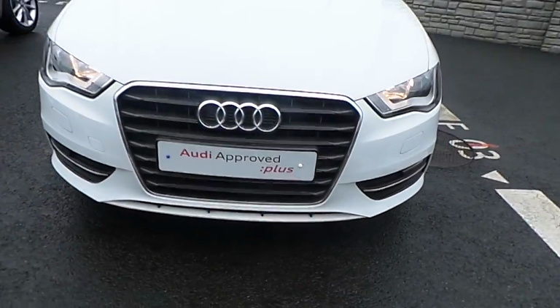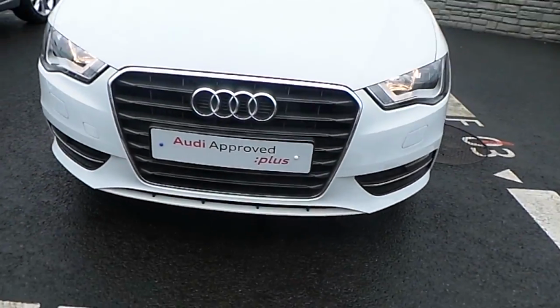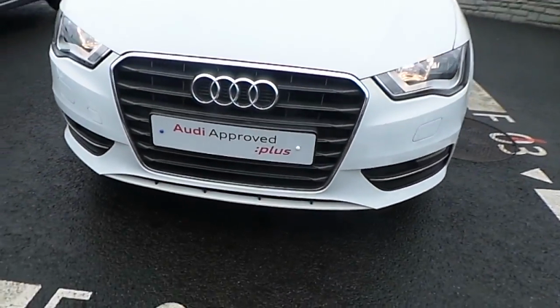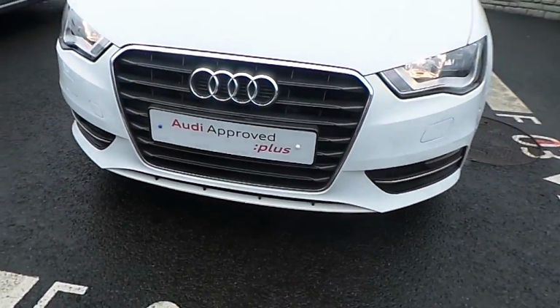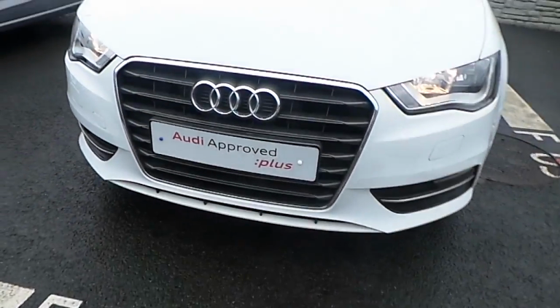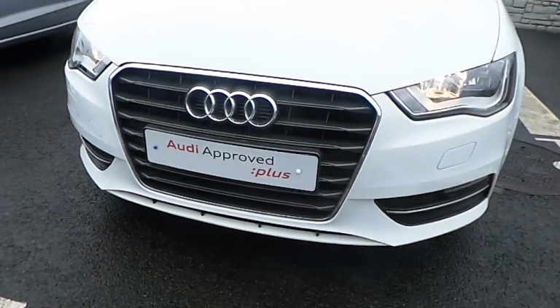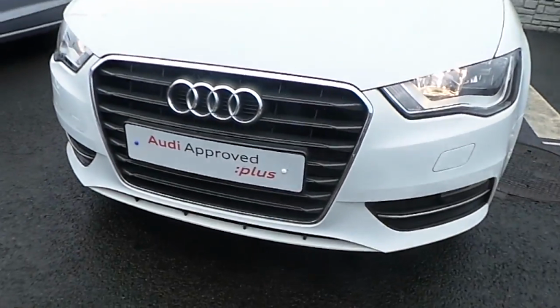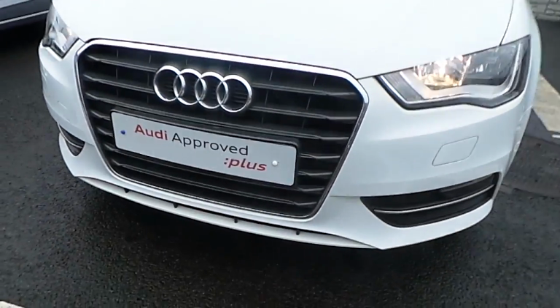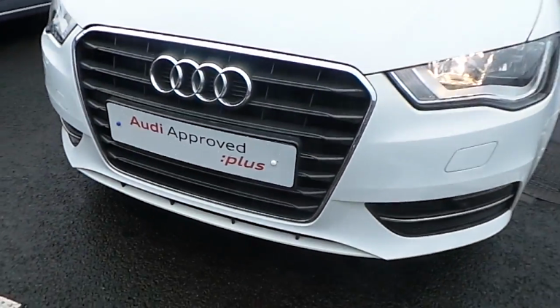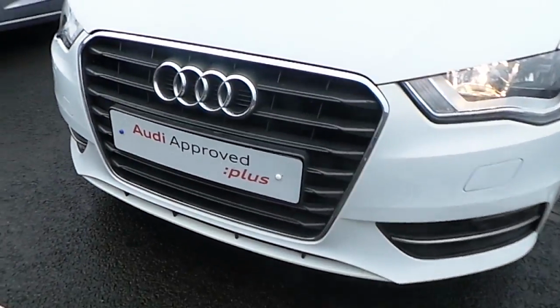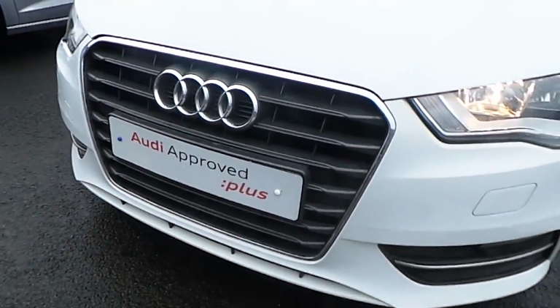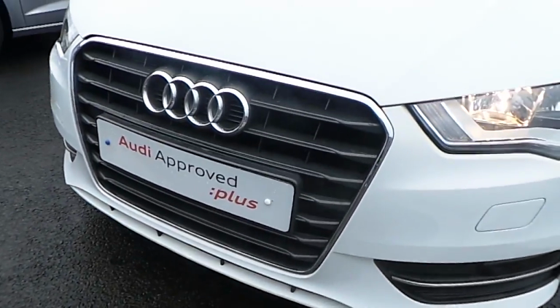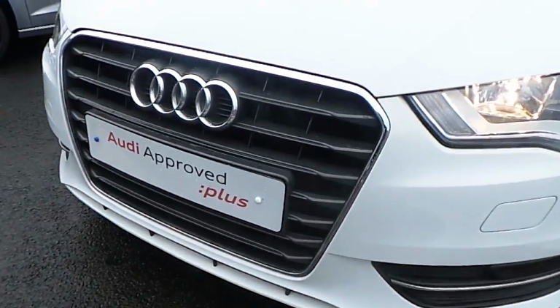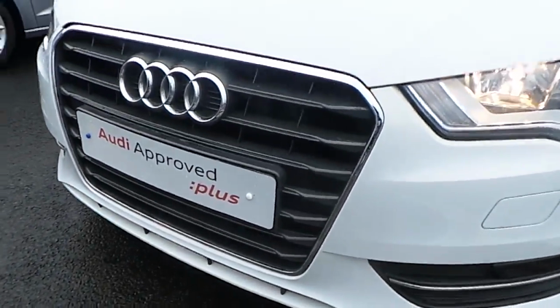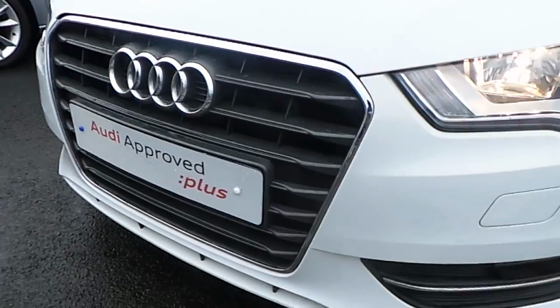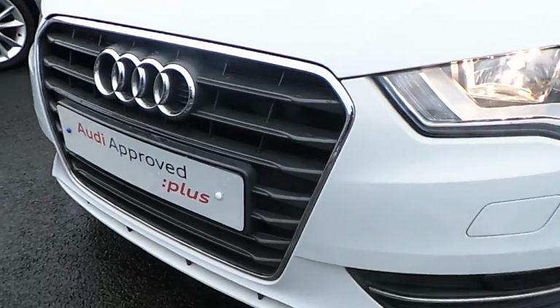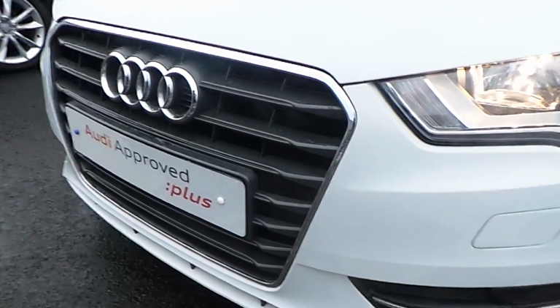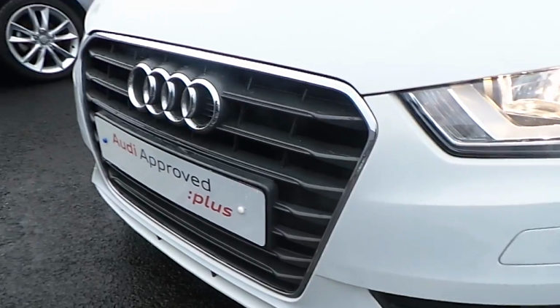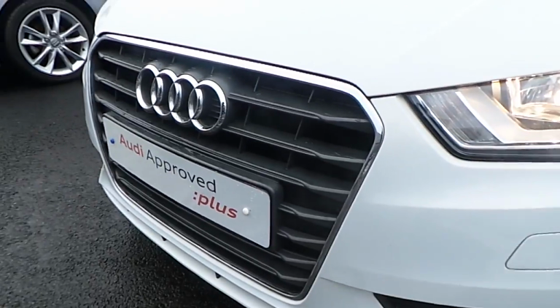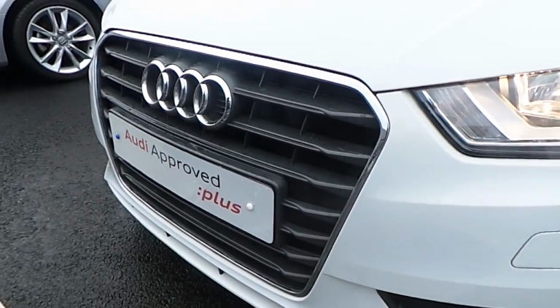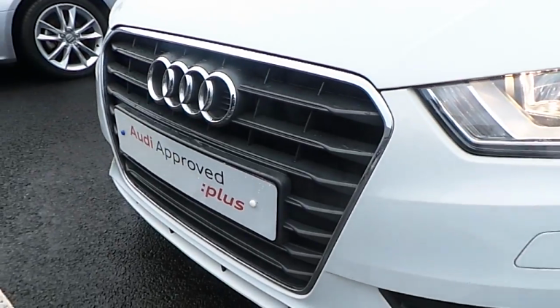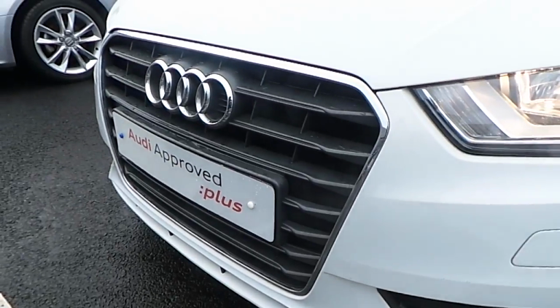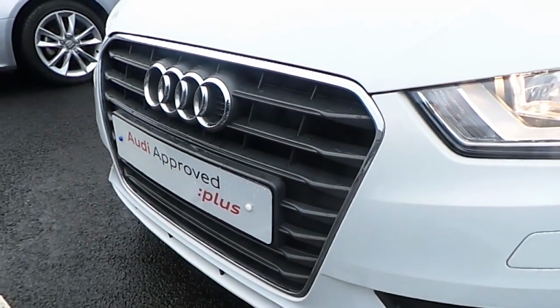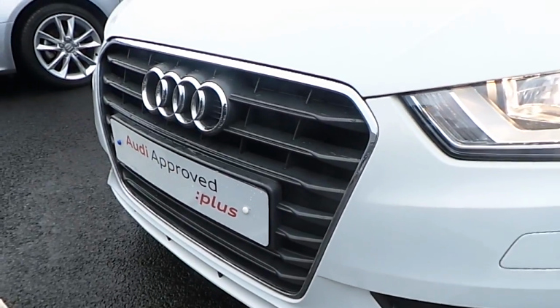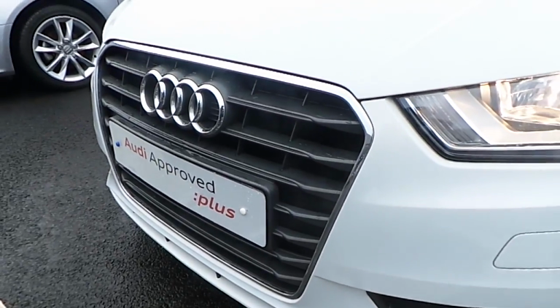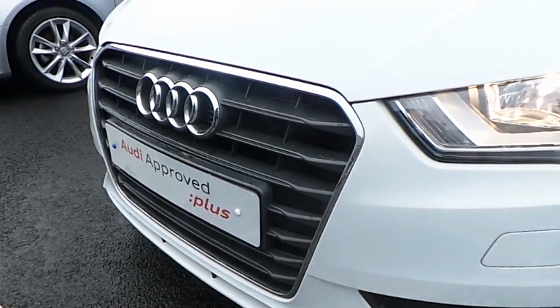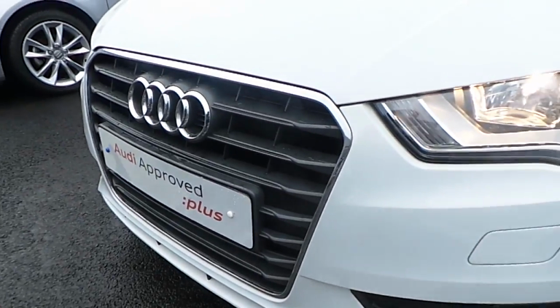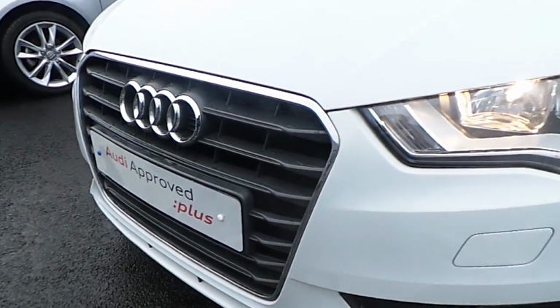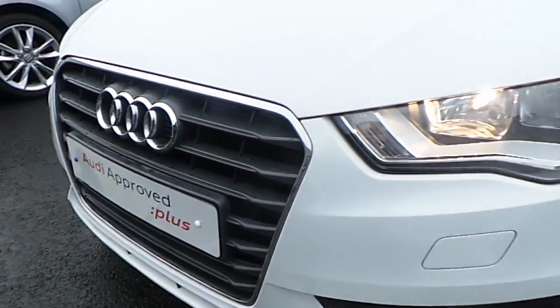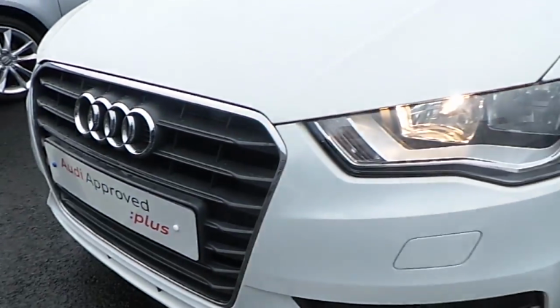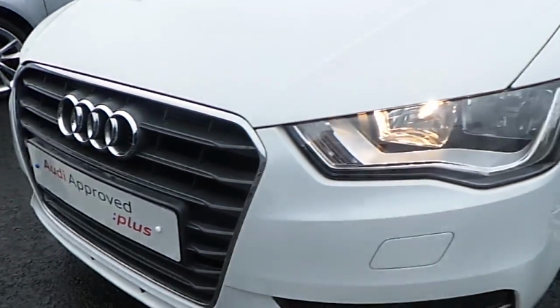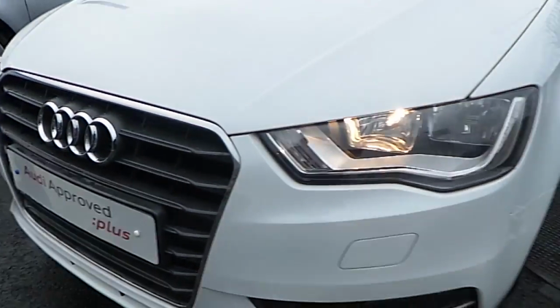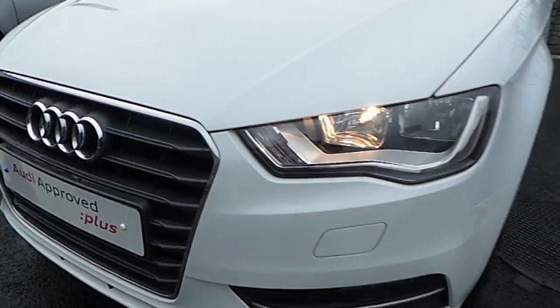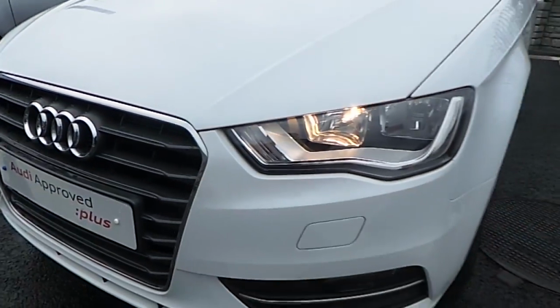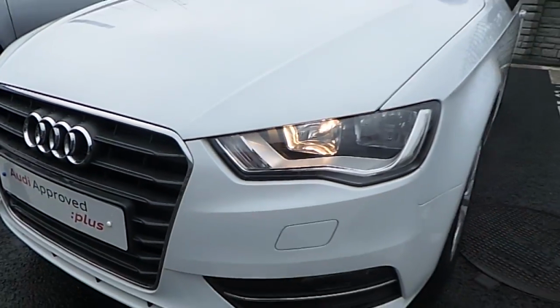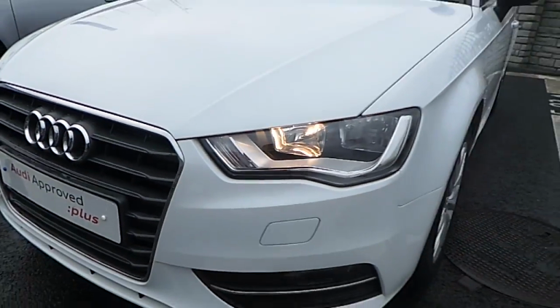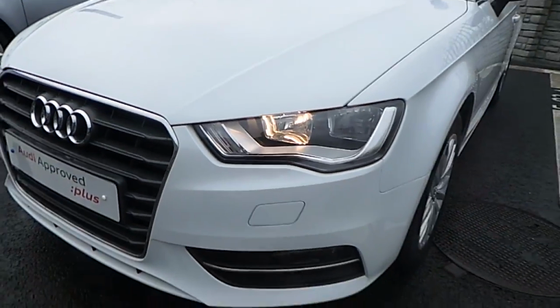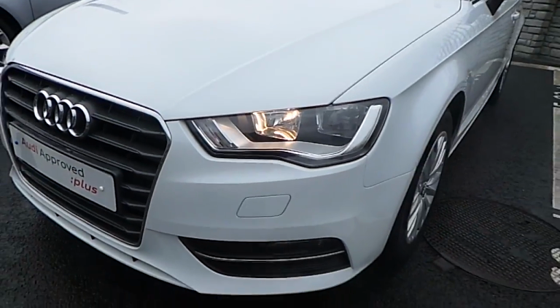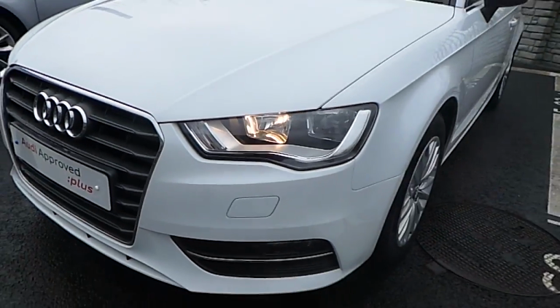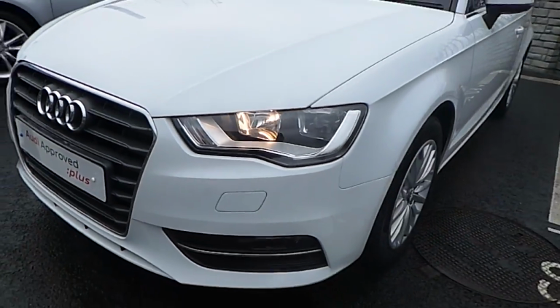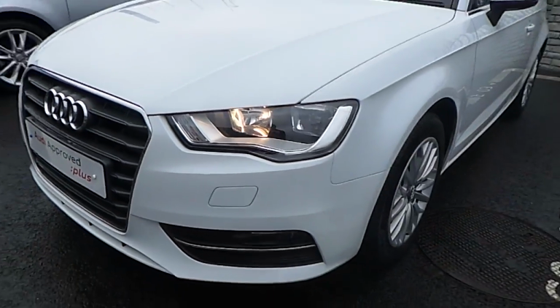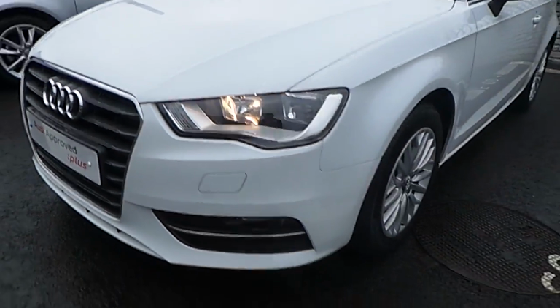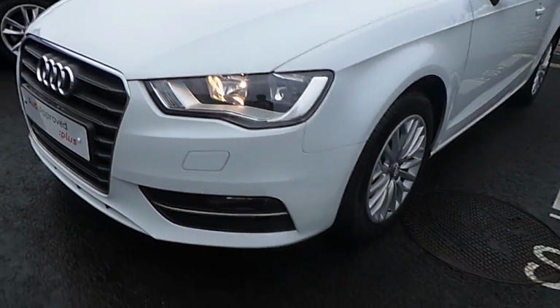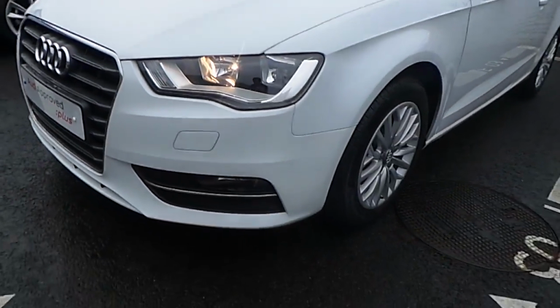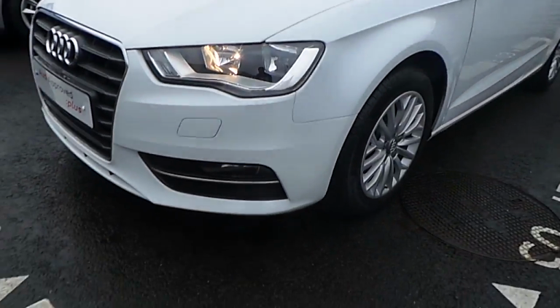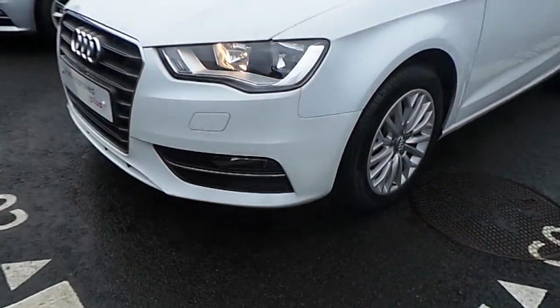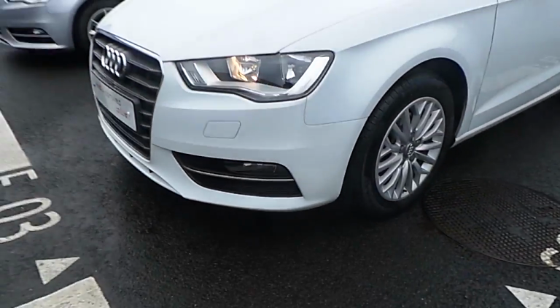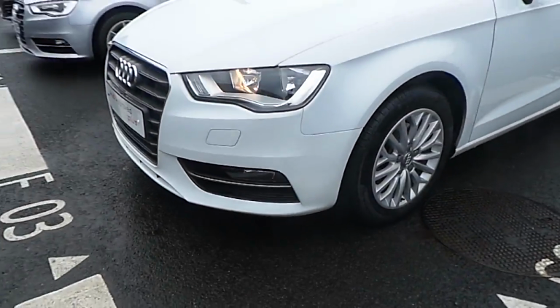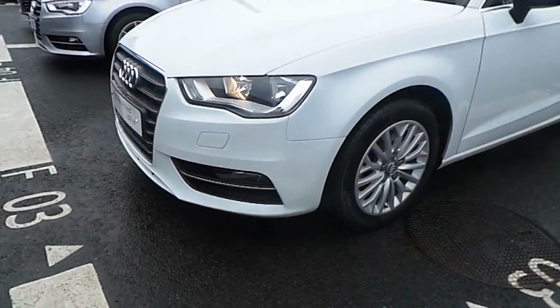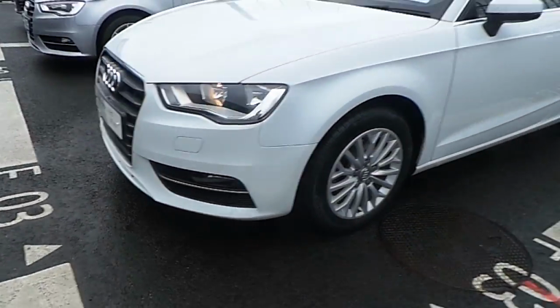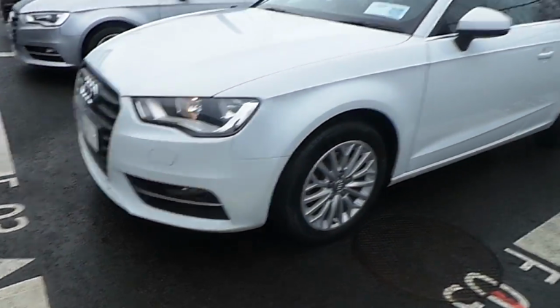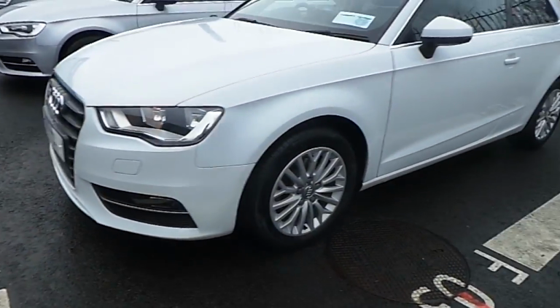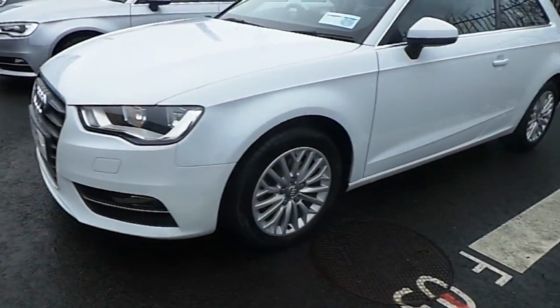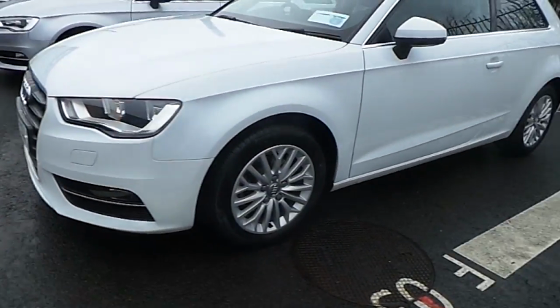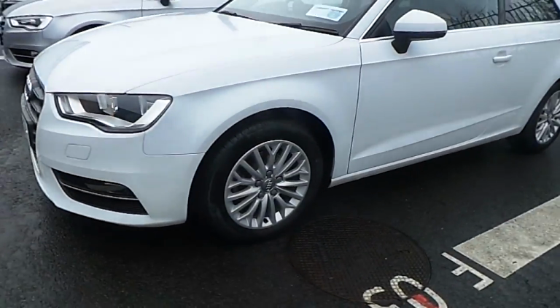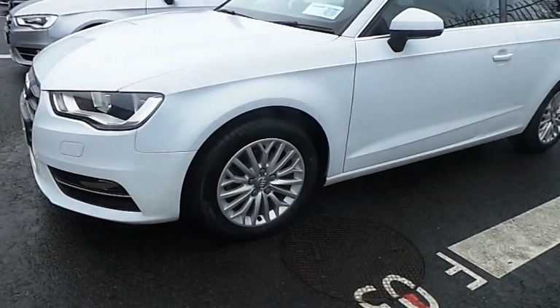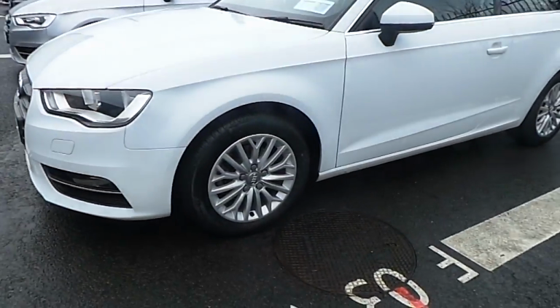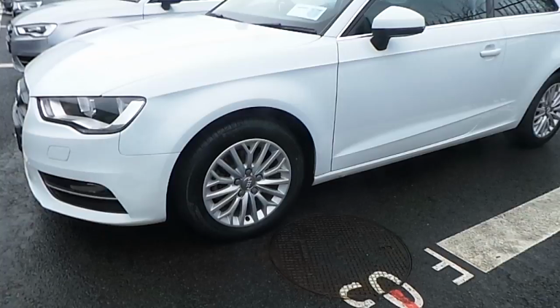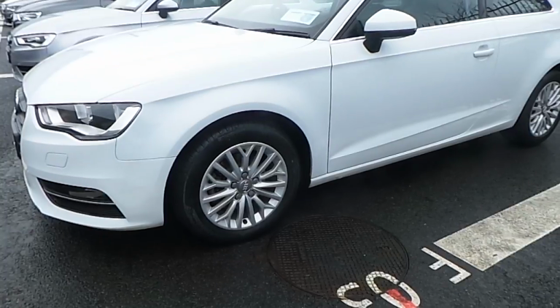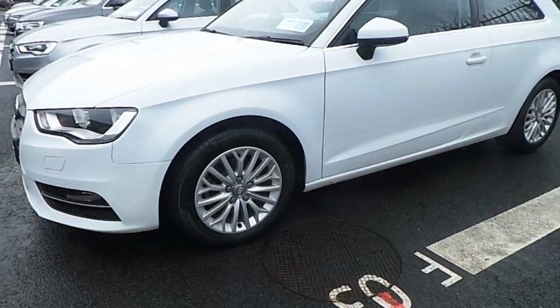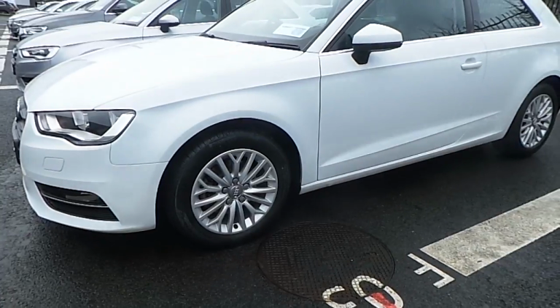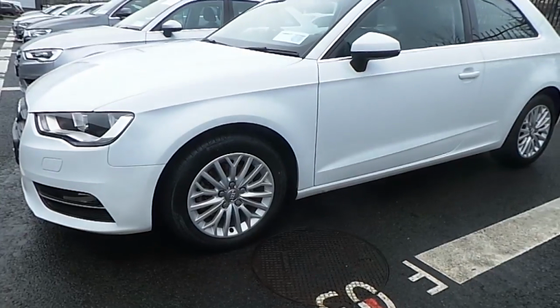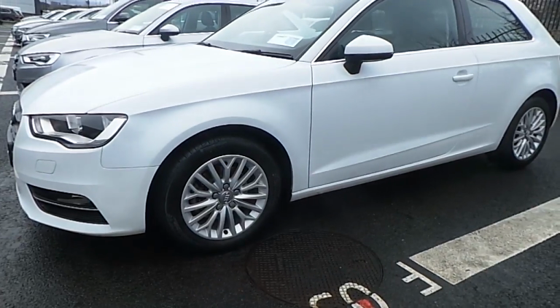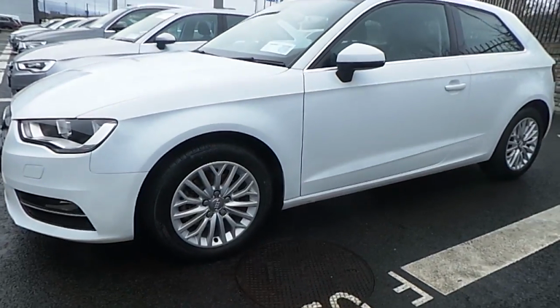From the front we can see this Audi Signature single front frame grille, surrounded in chrome, with halogen front headlights and halogen fog lights as well.